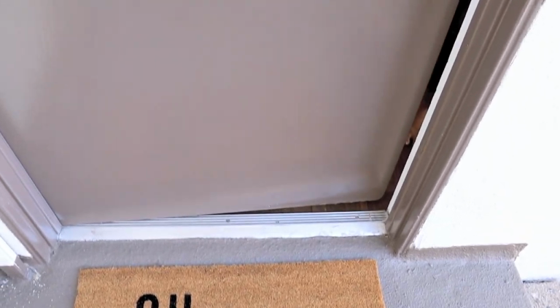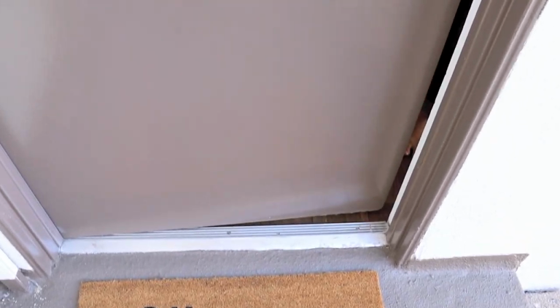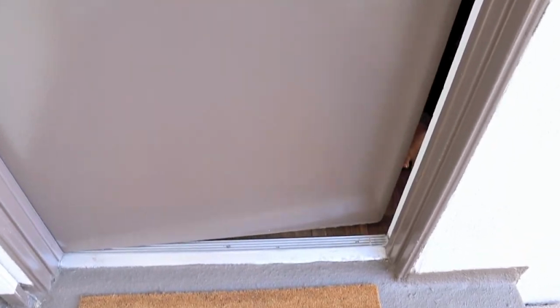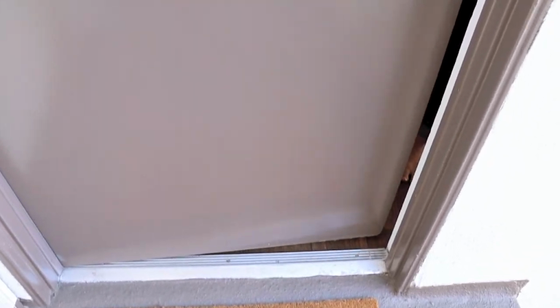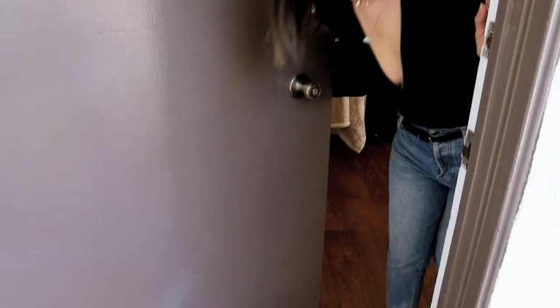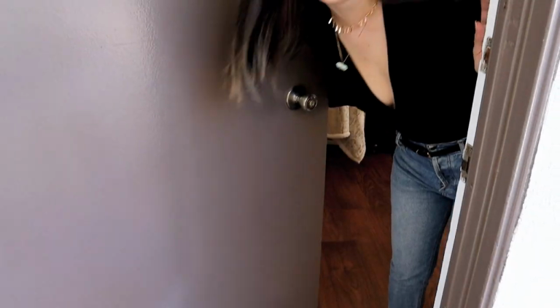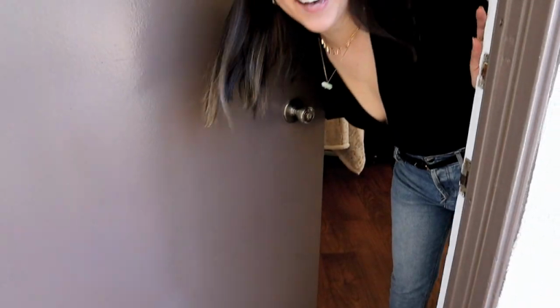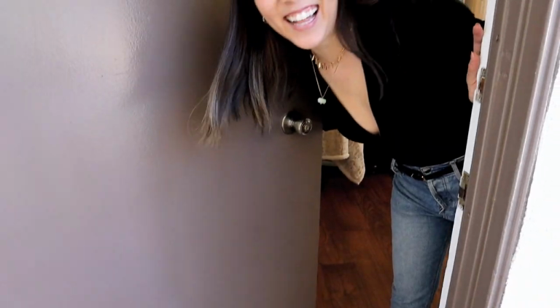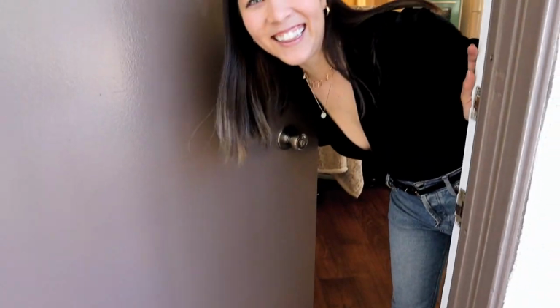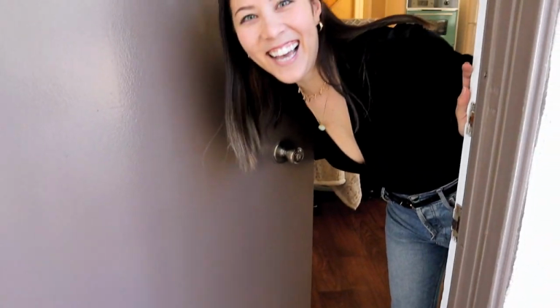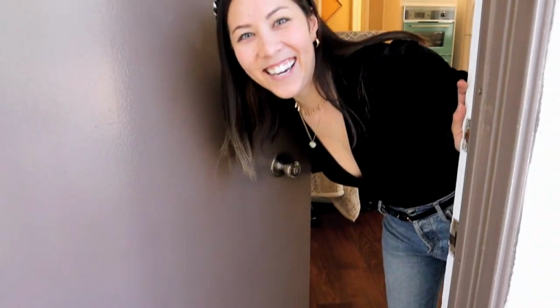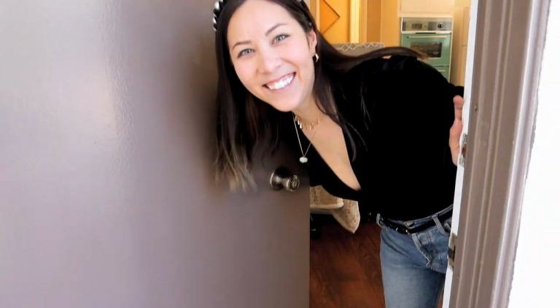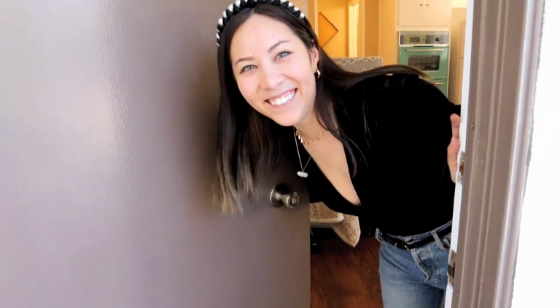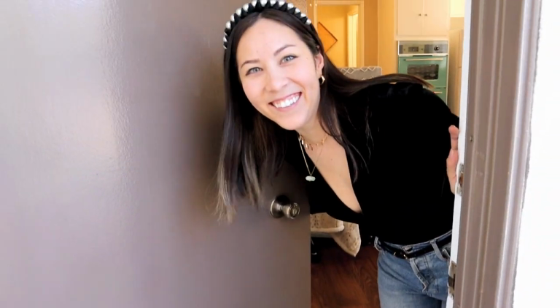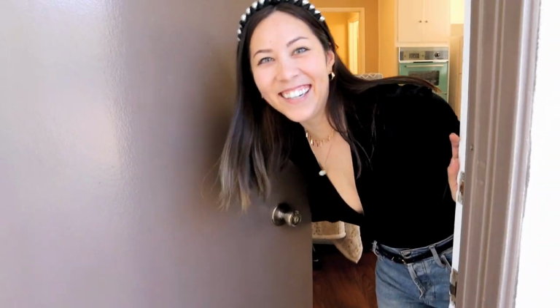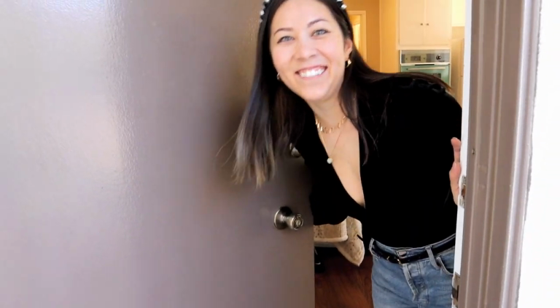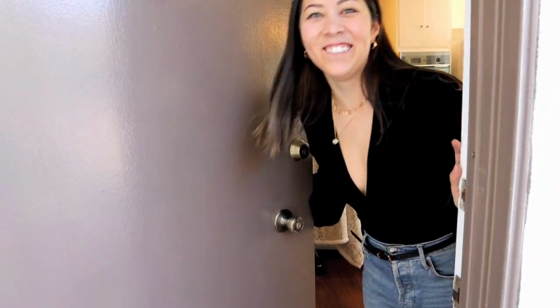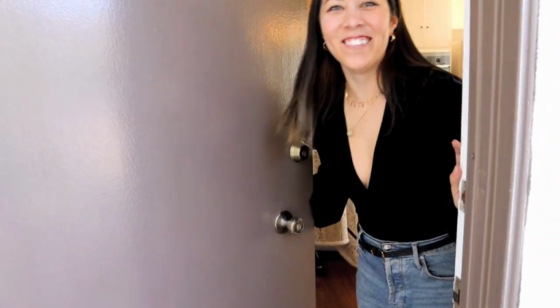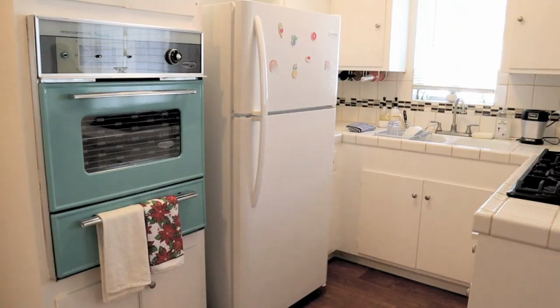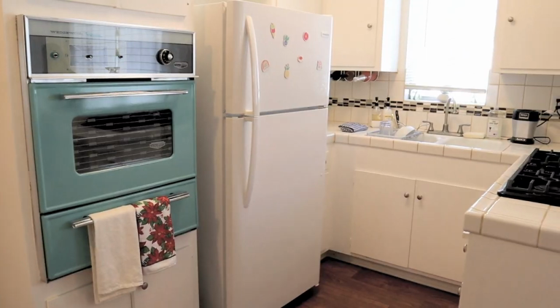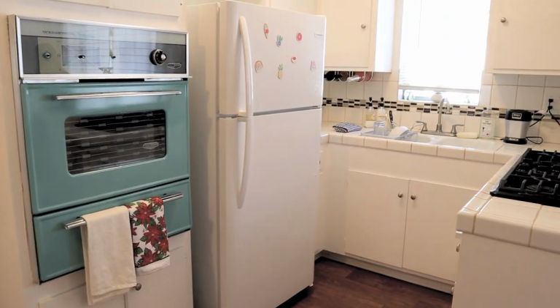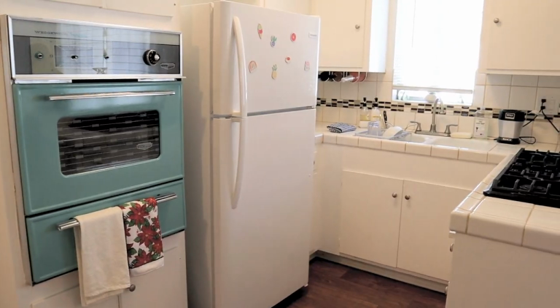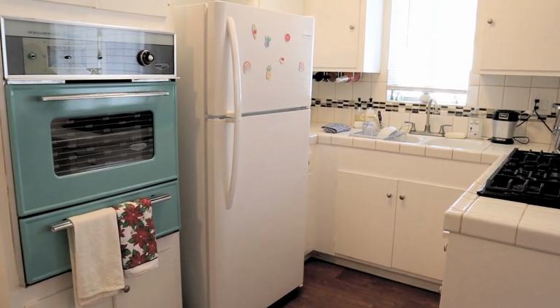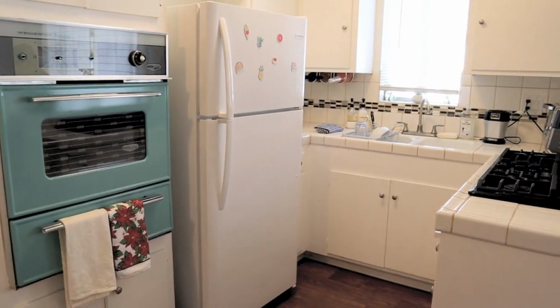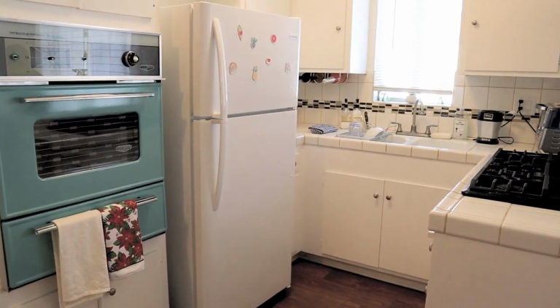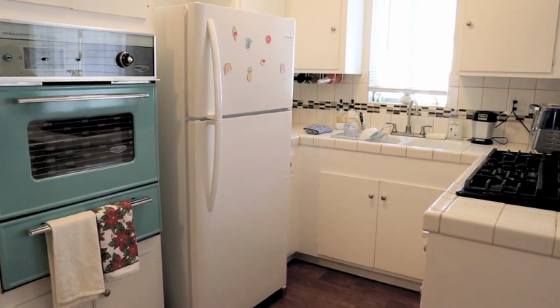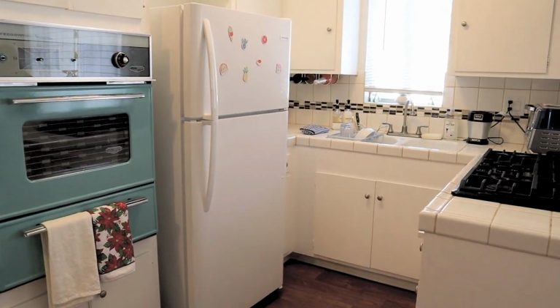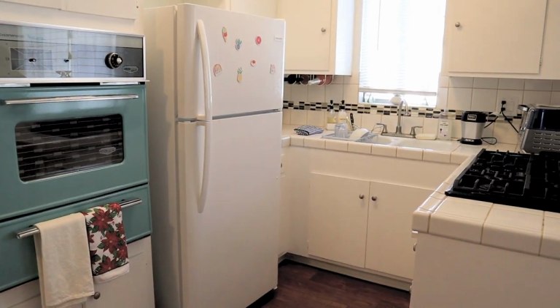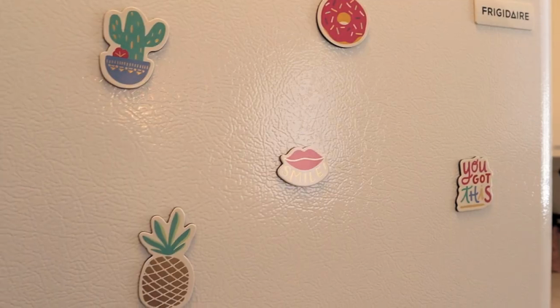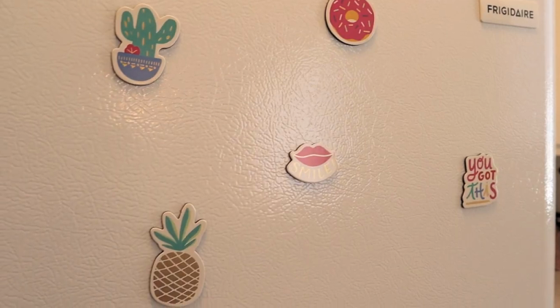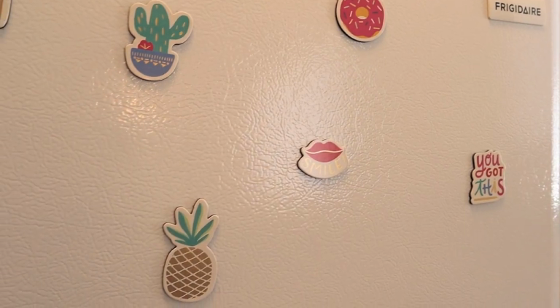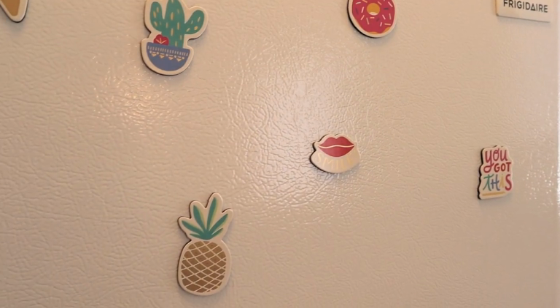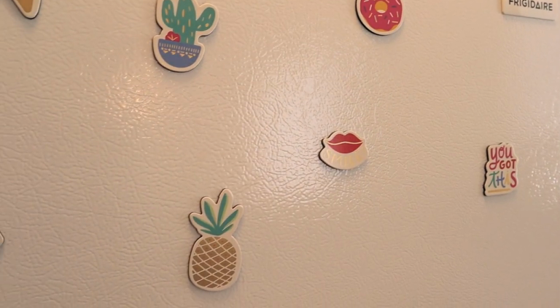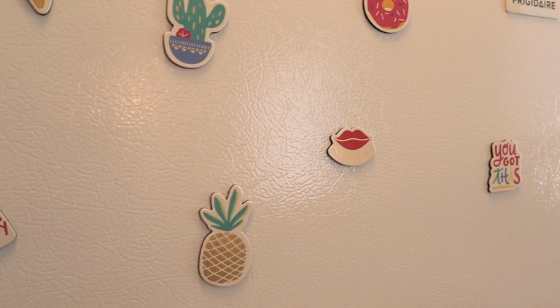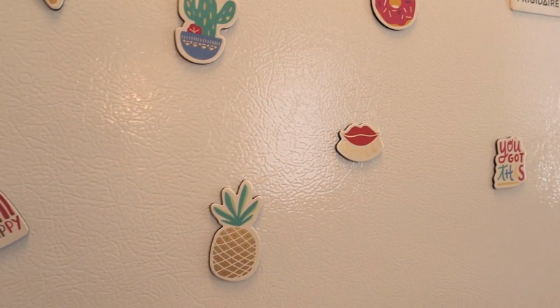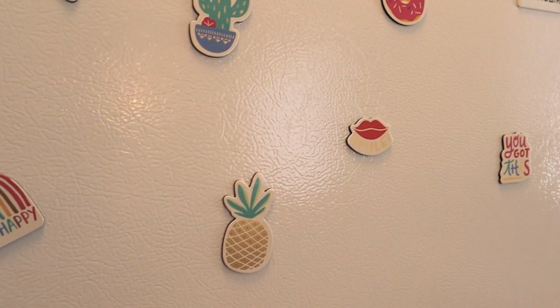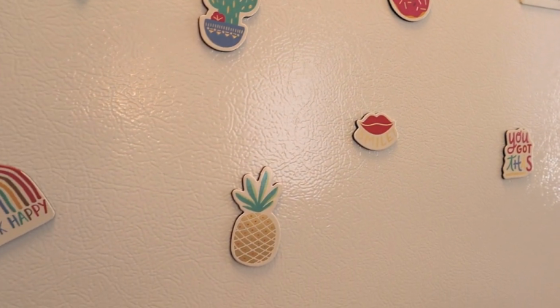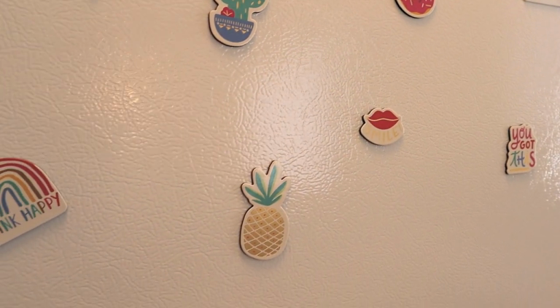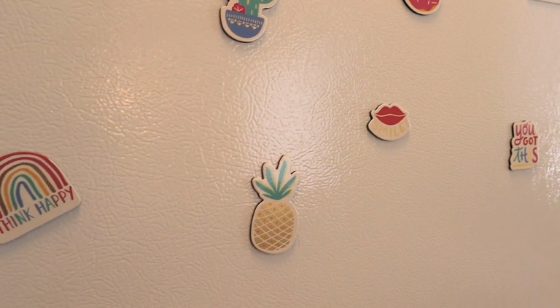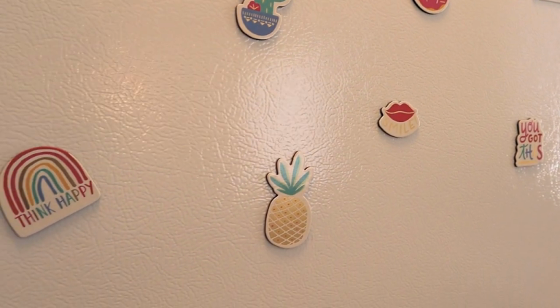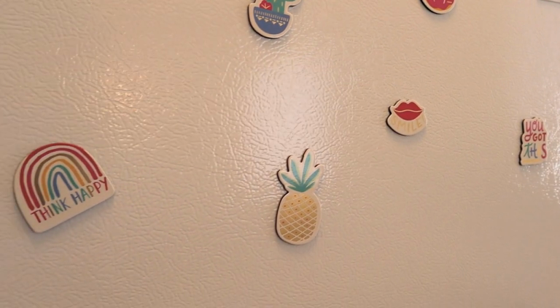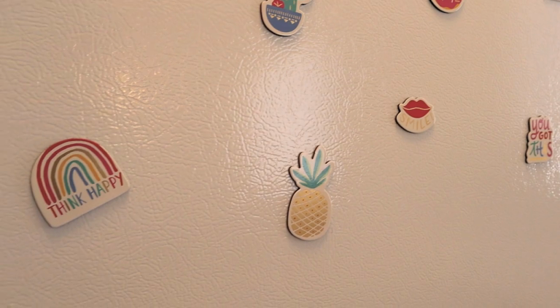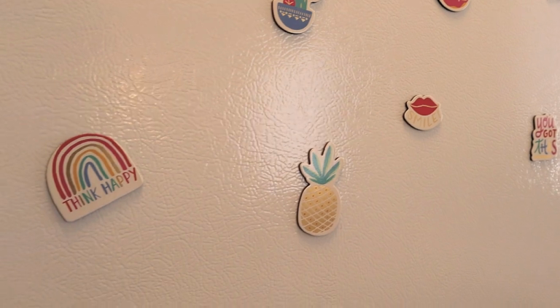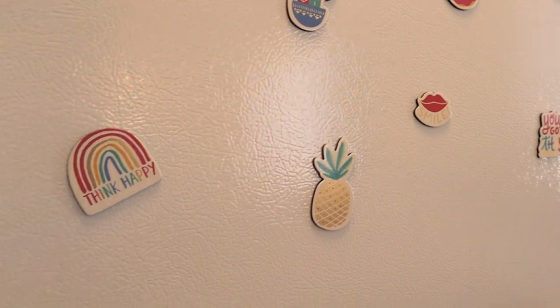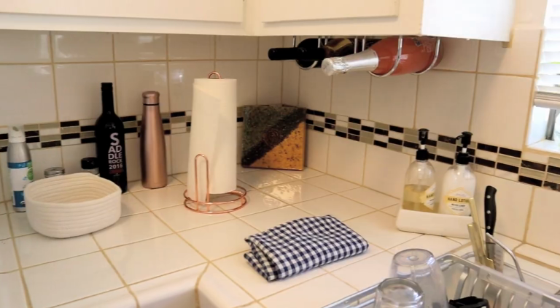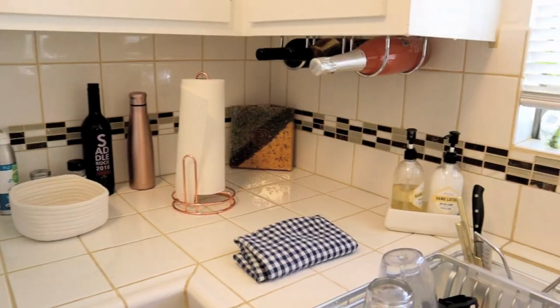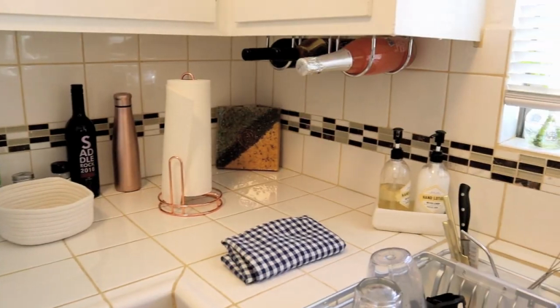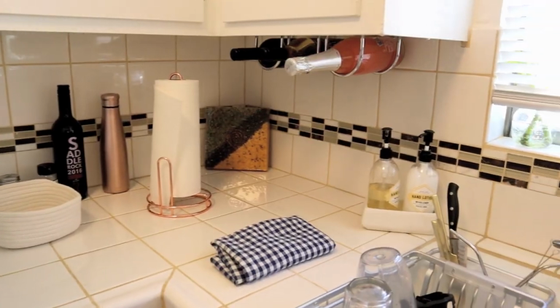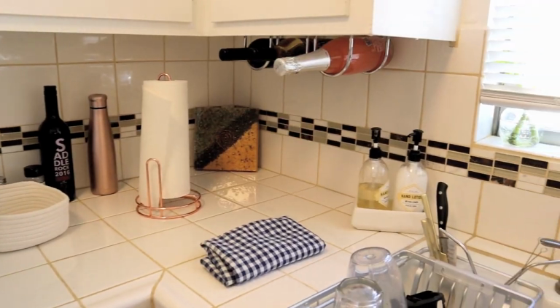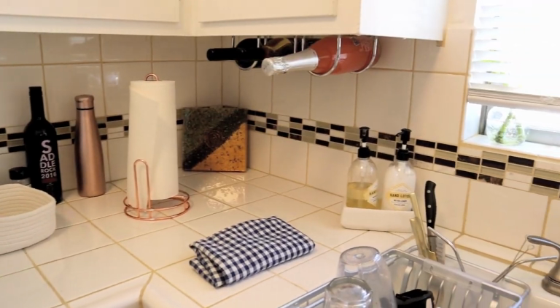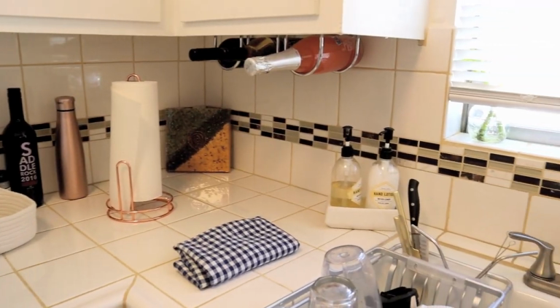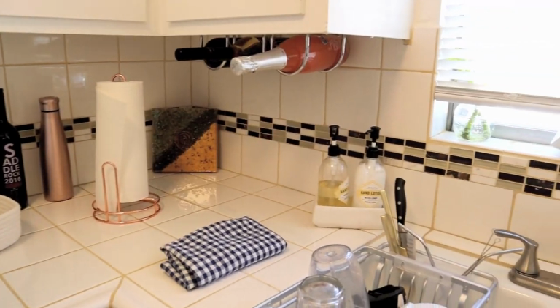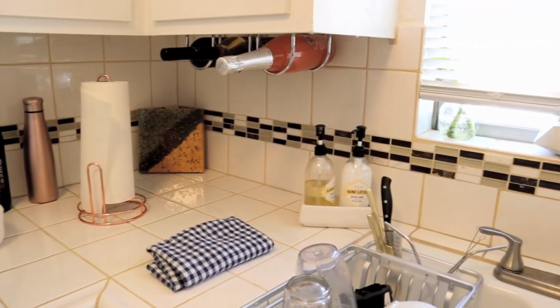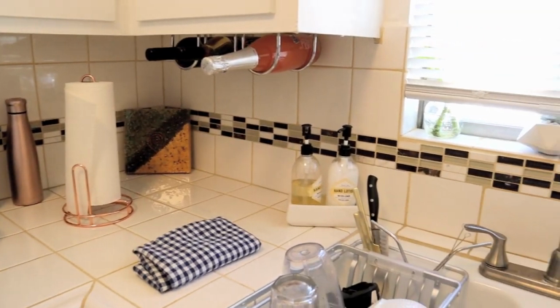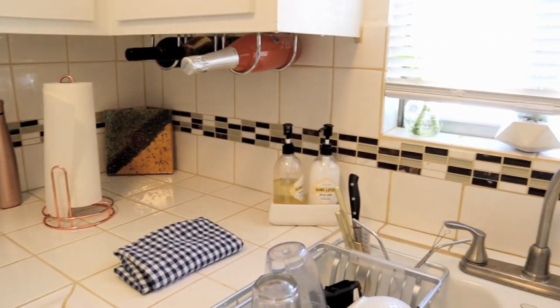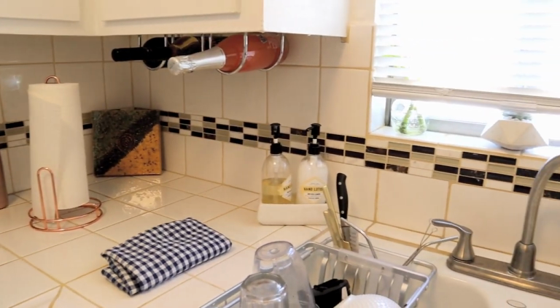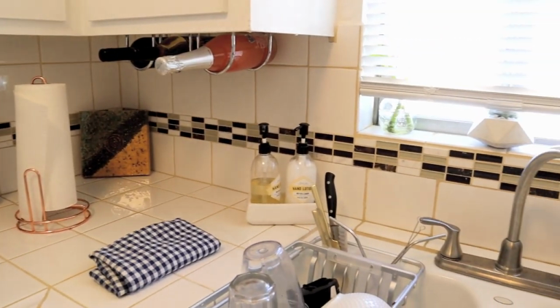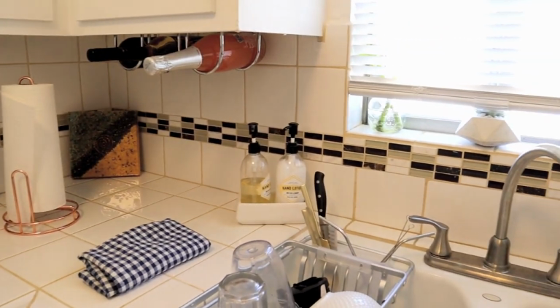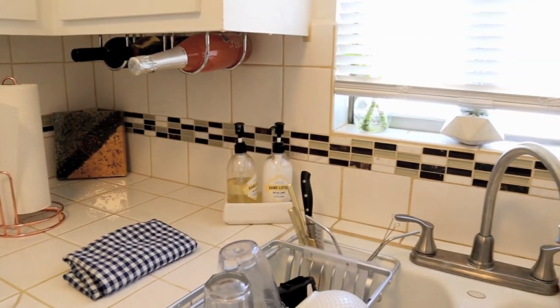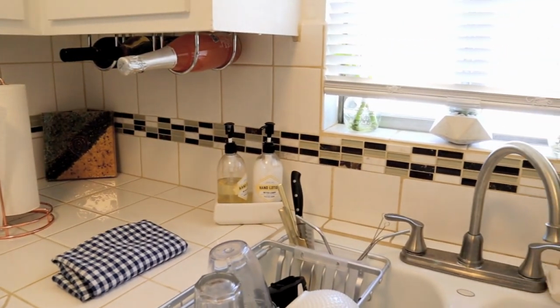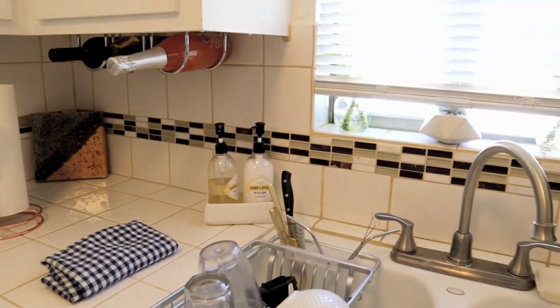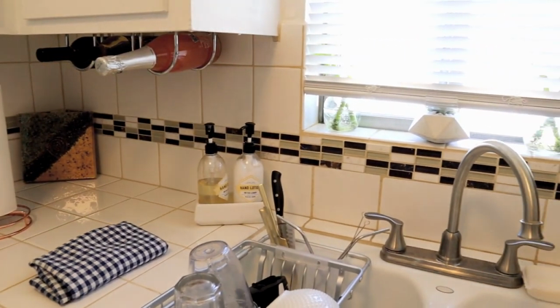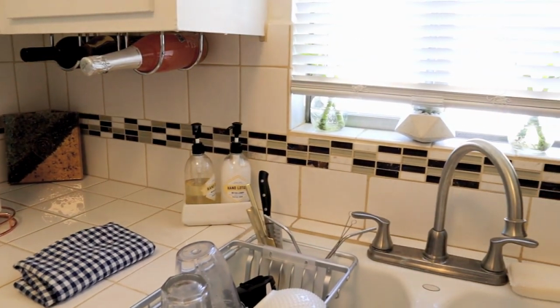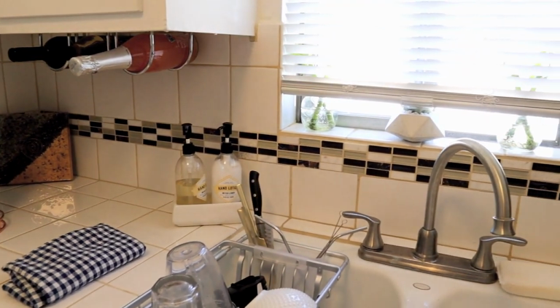Oh, hello! Welcome to my humble studio apartment in Los Angeles, California.